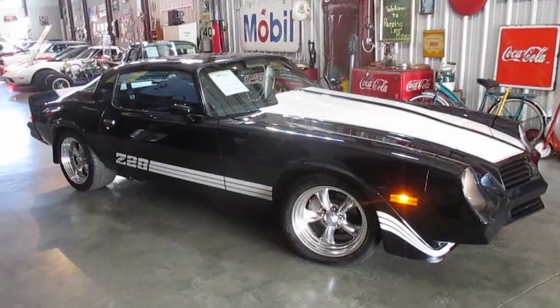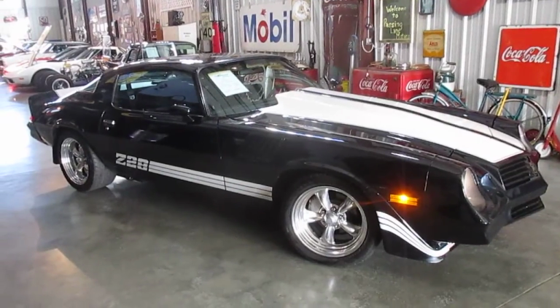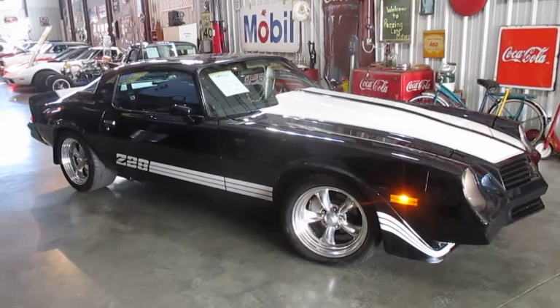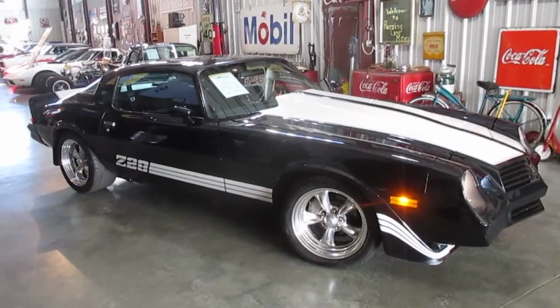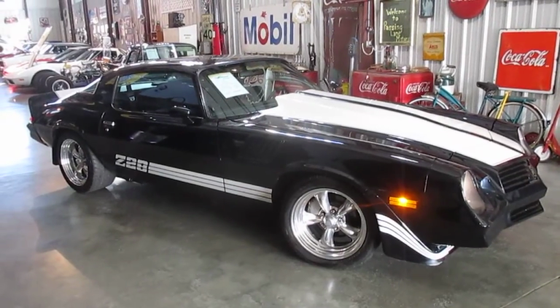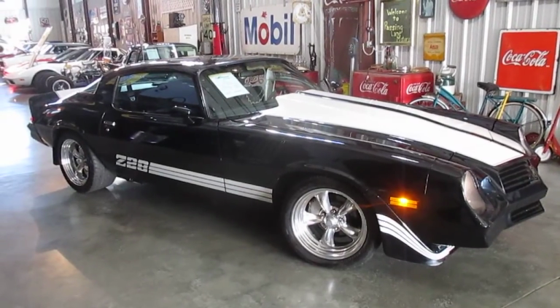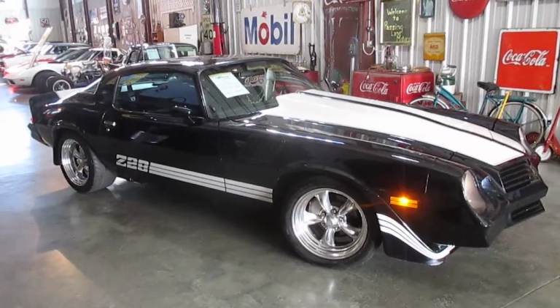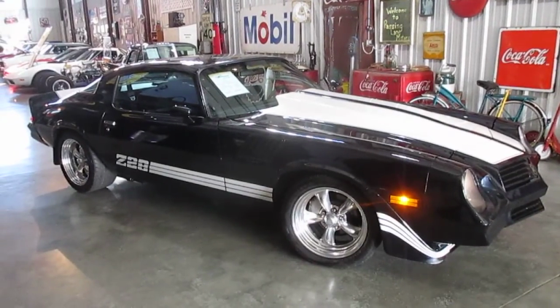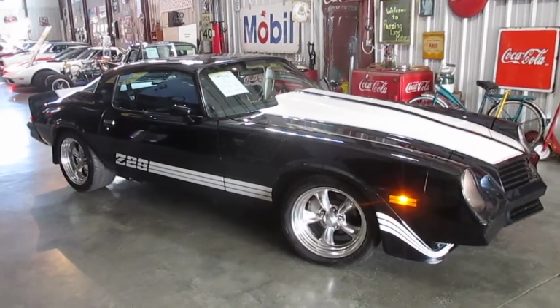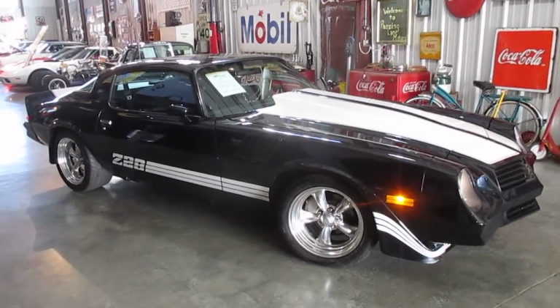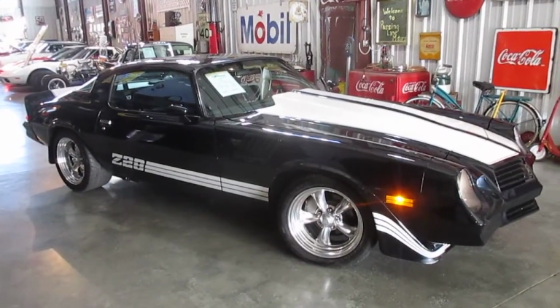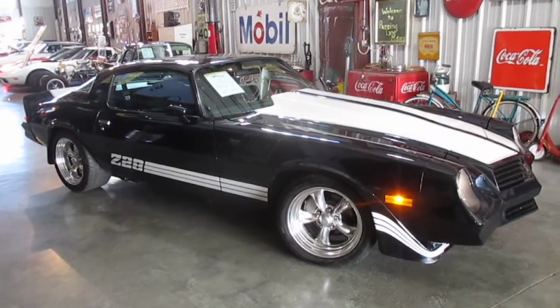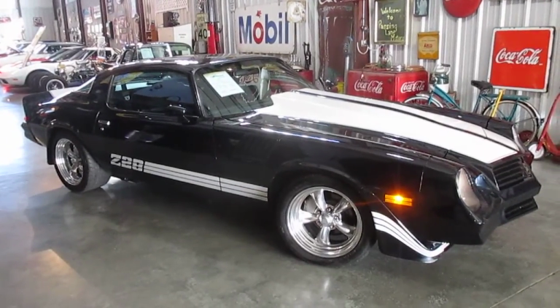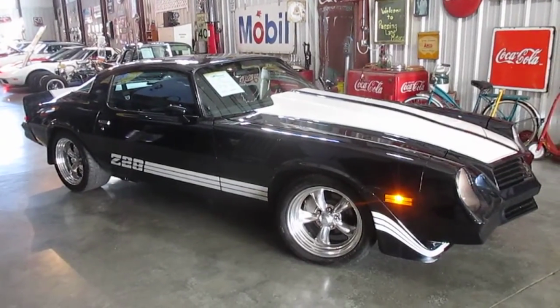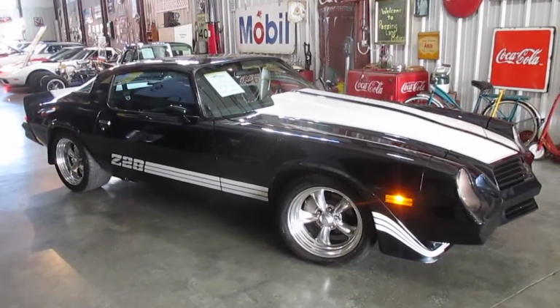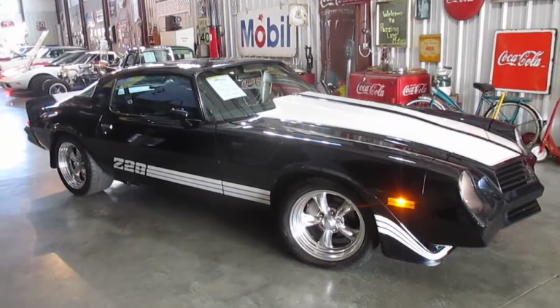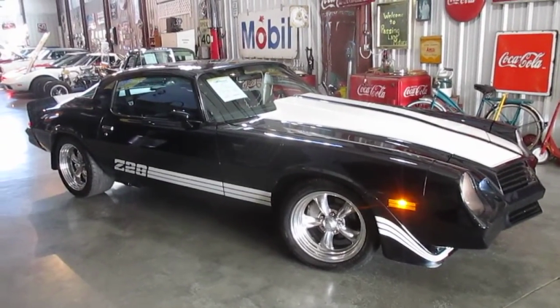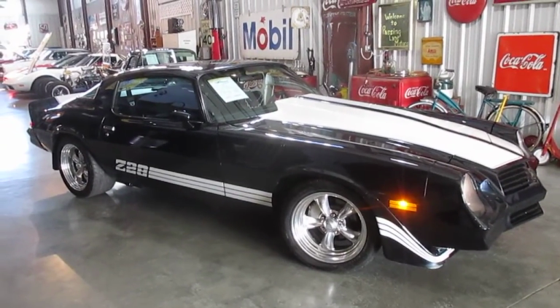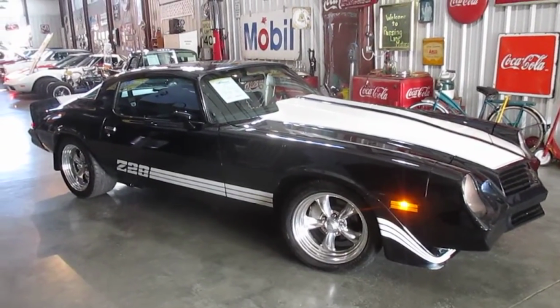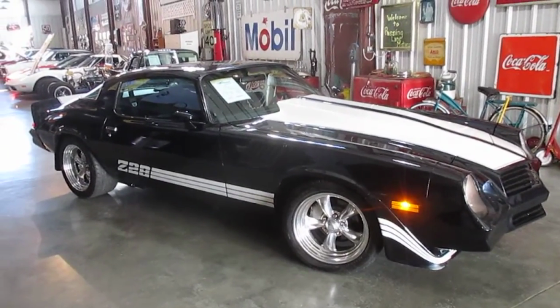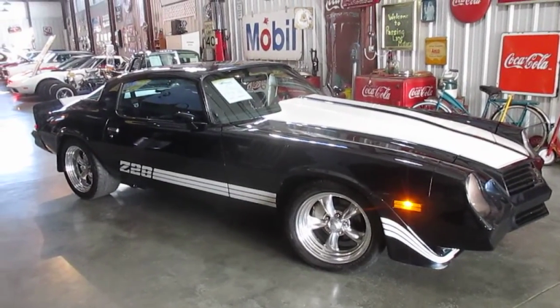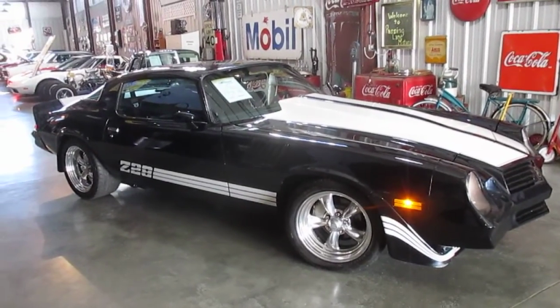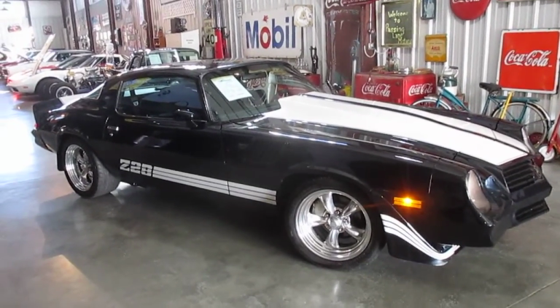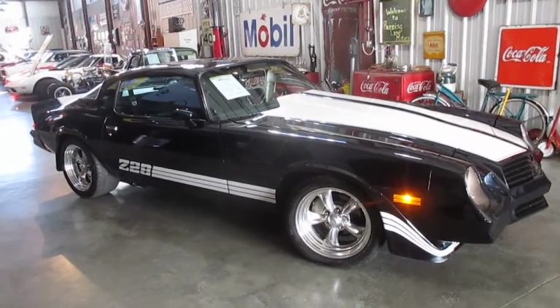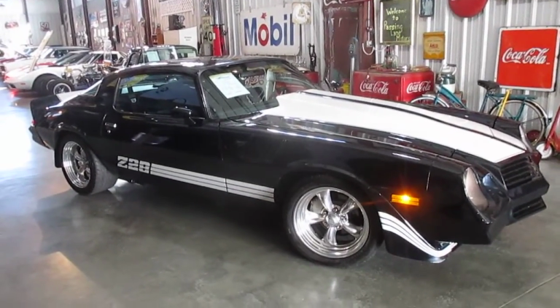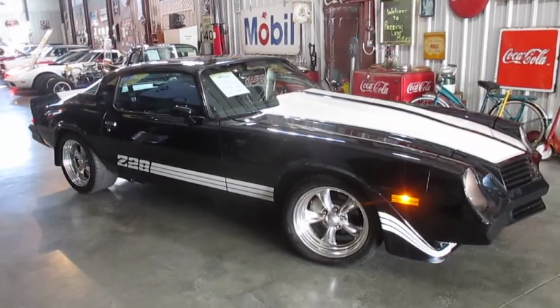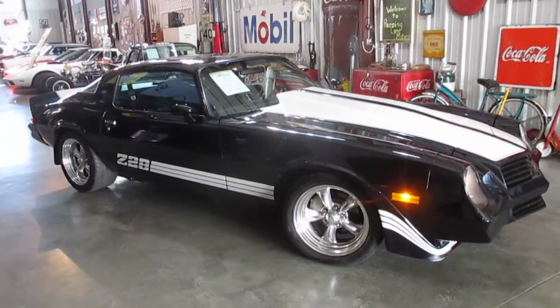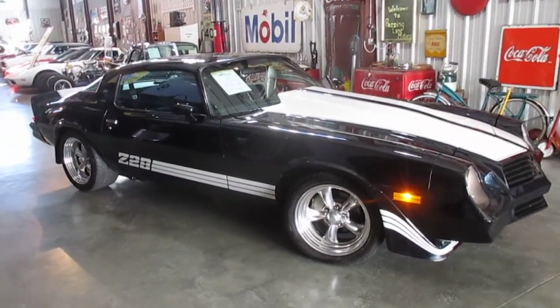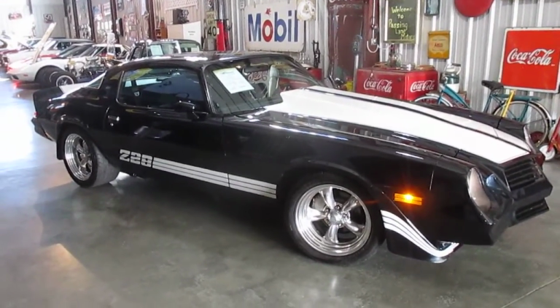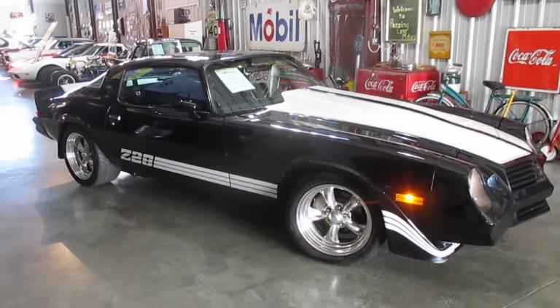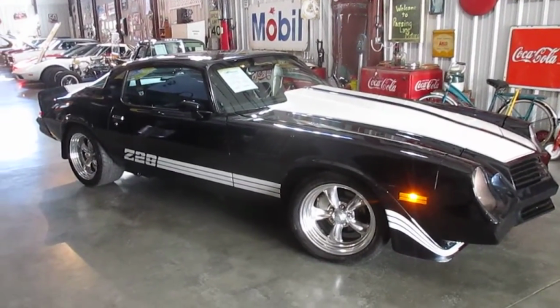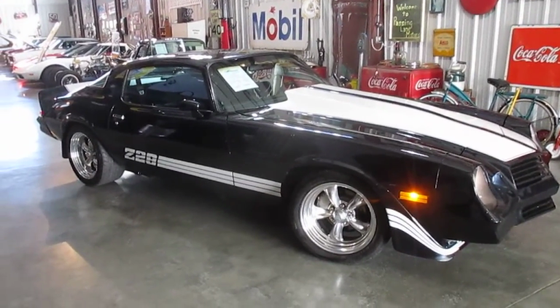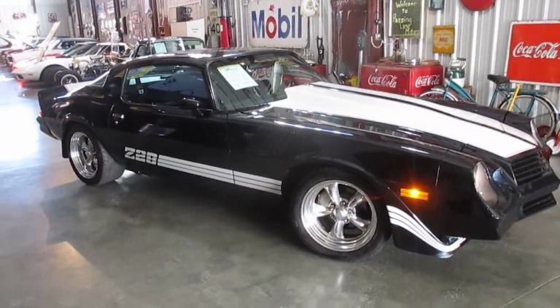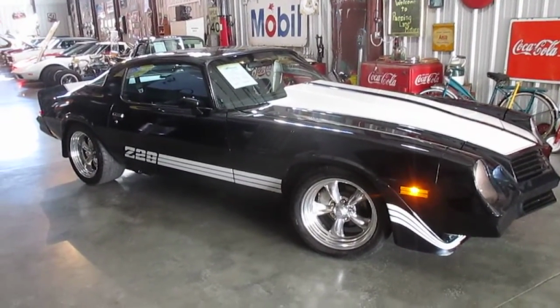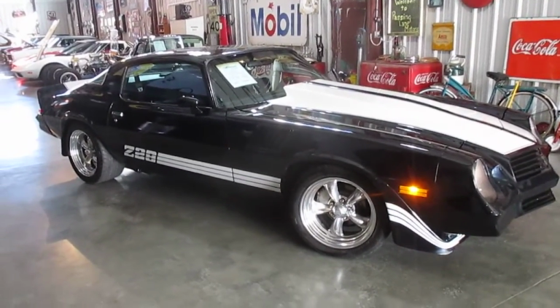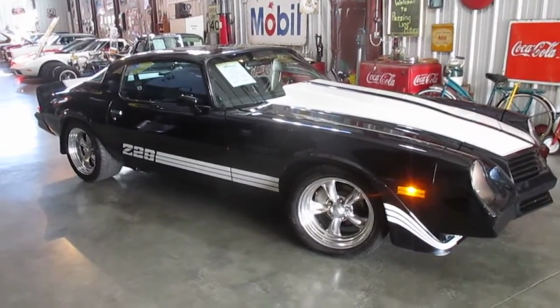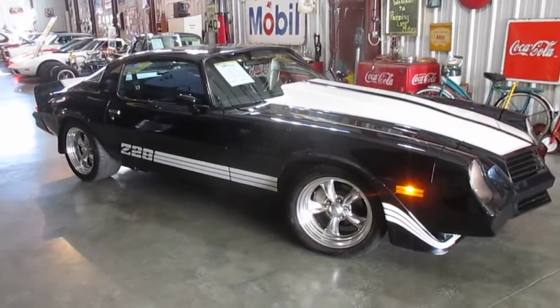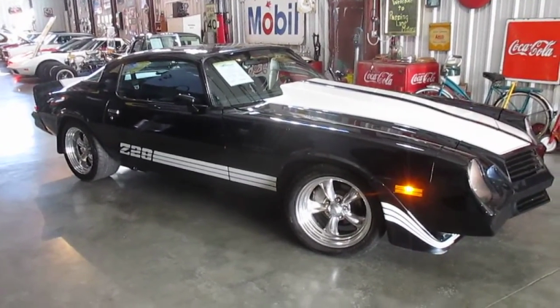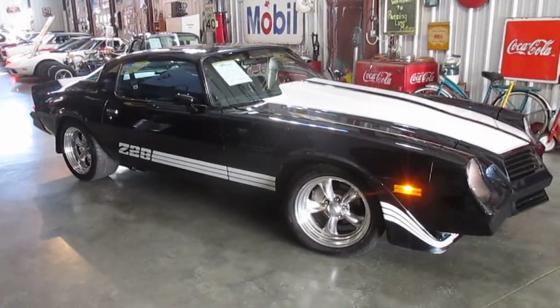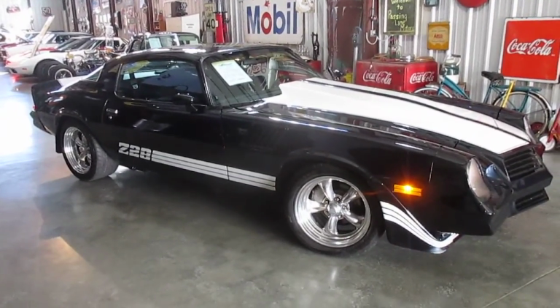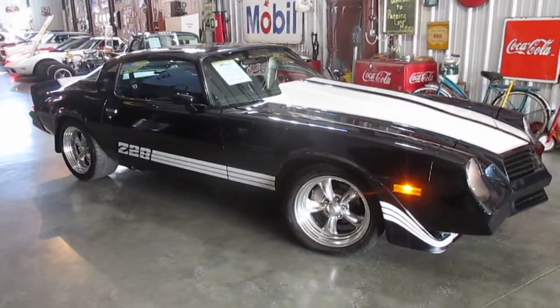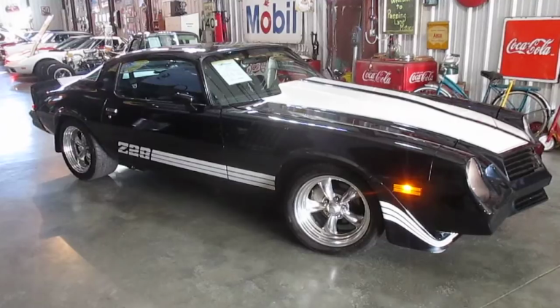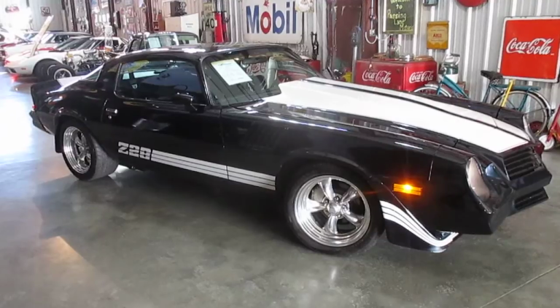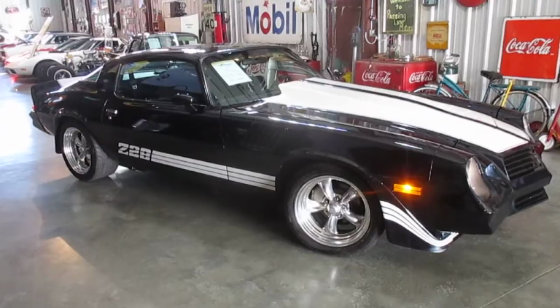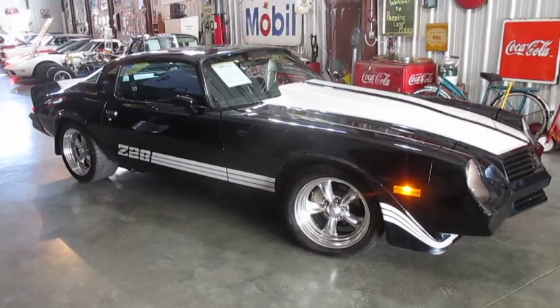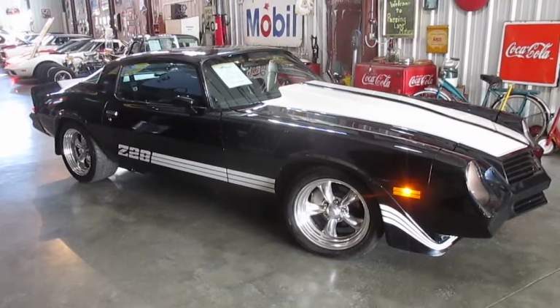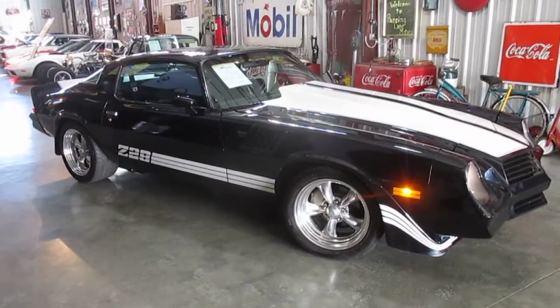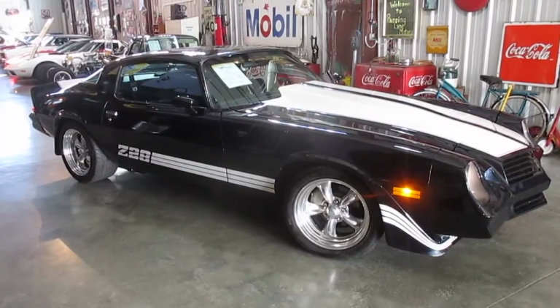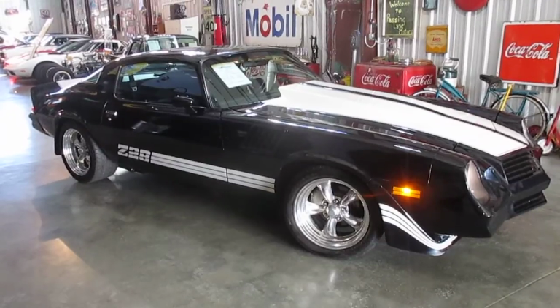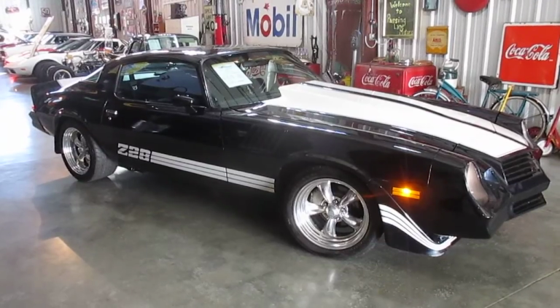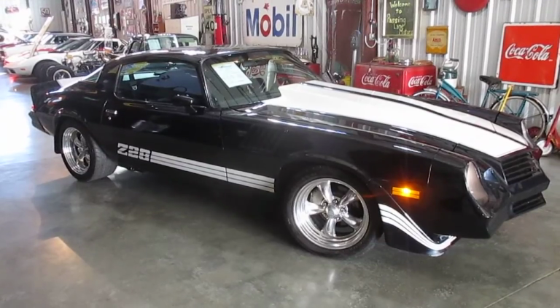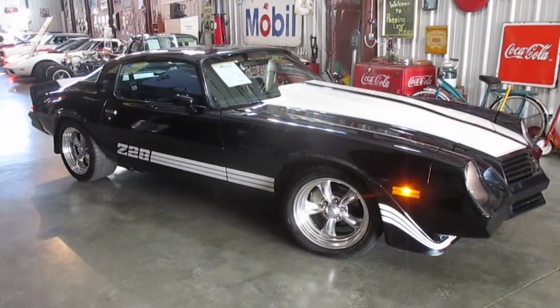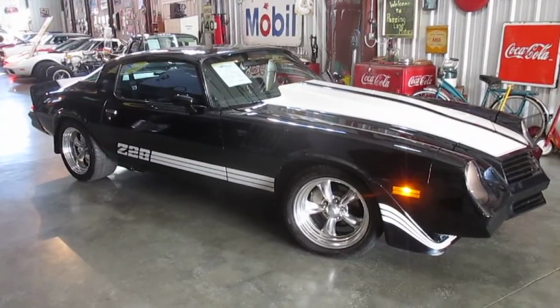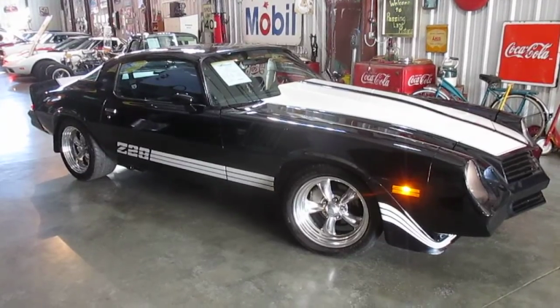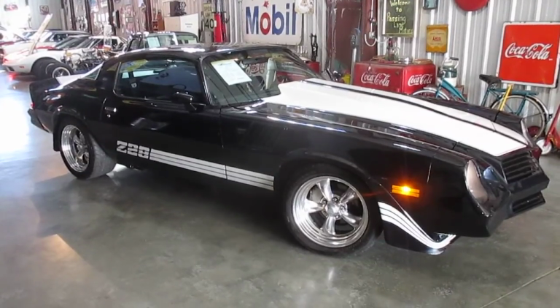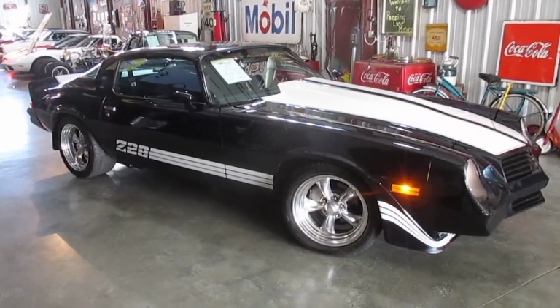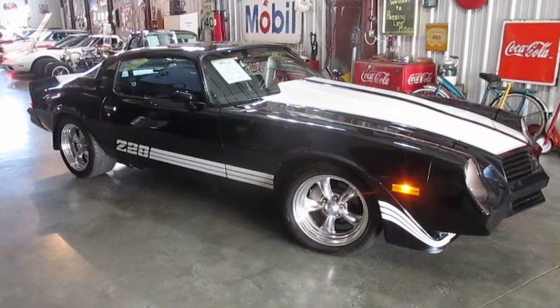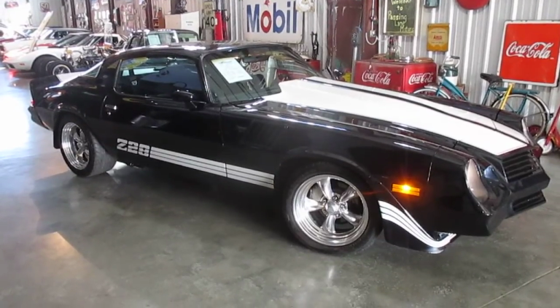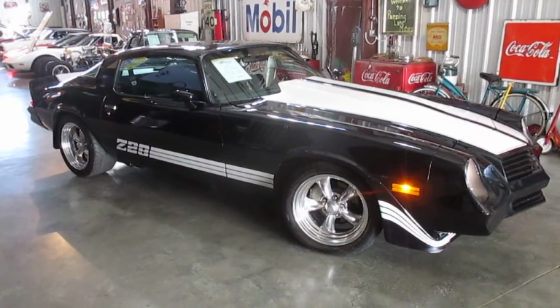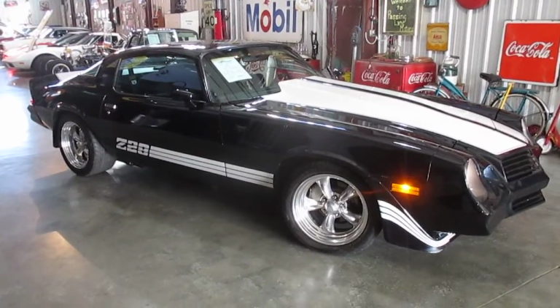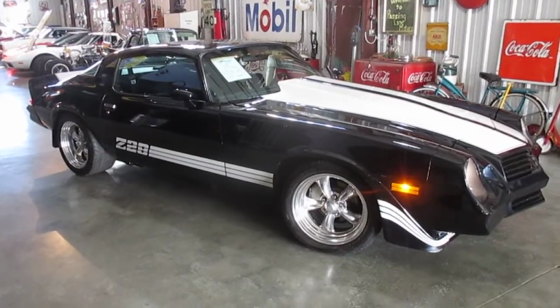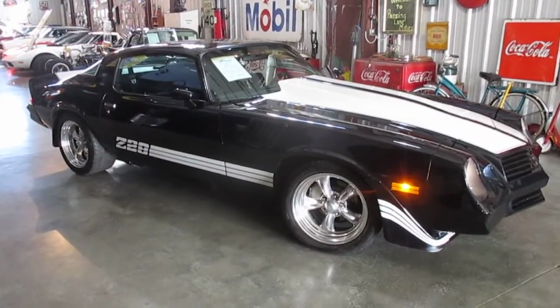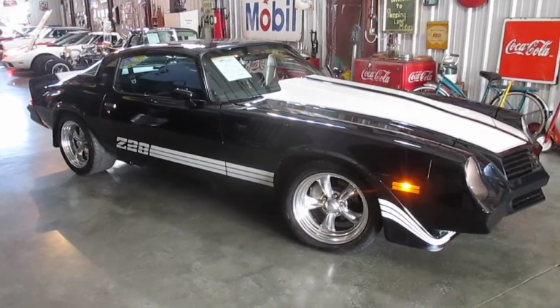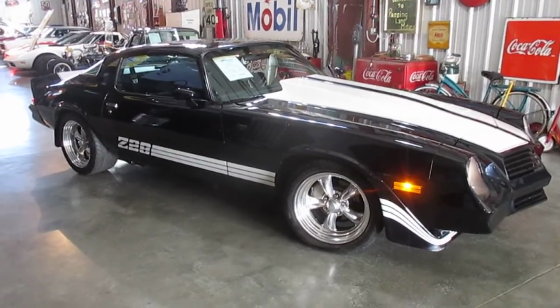Hello everybody, it's Daryl, Passing Lane Motors, and we're getting ready to take our 1978 Camaro out for a quick test drive.